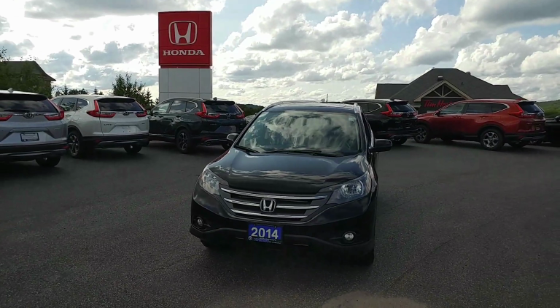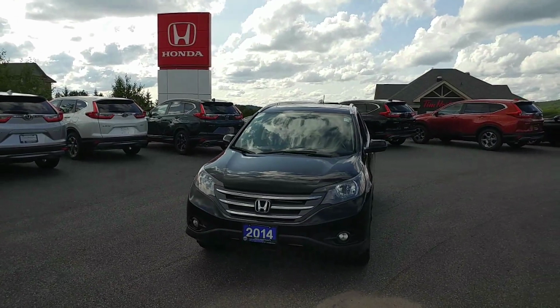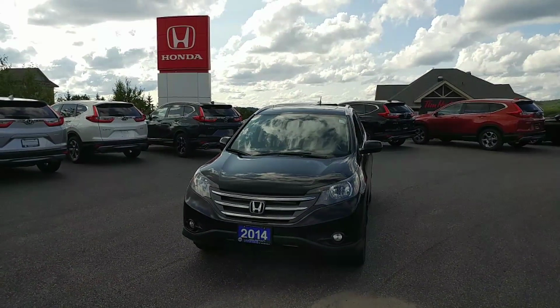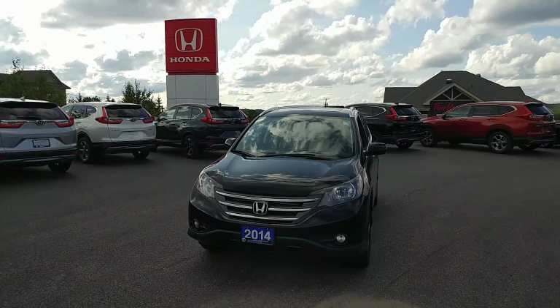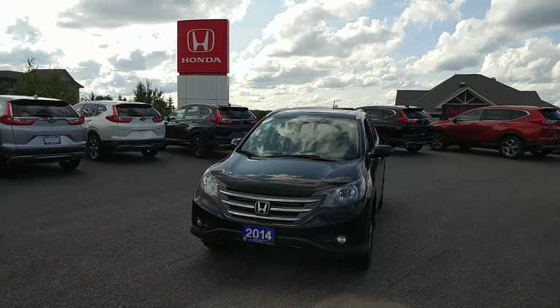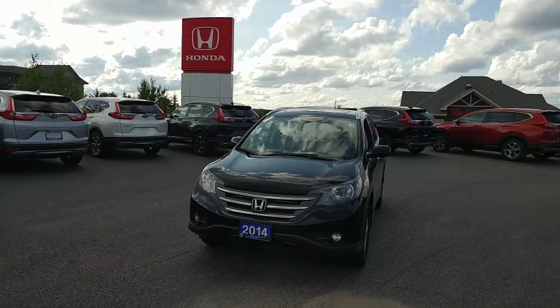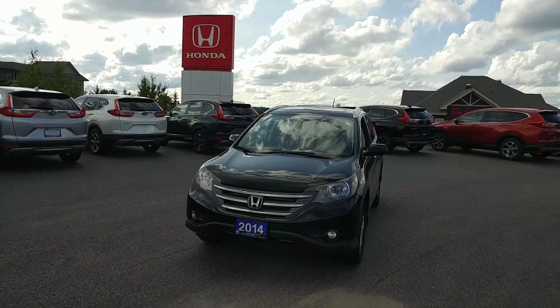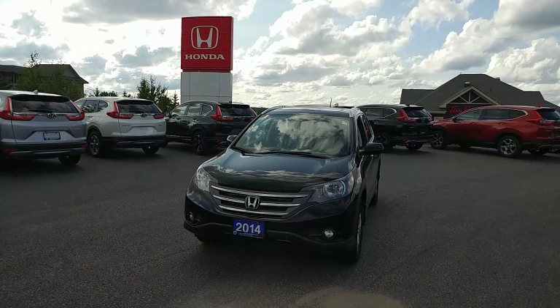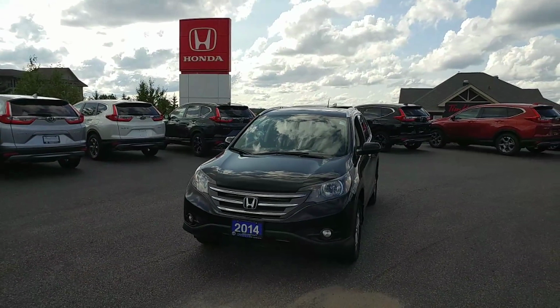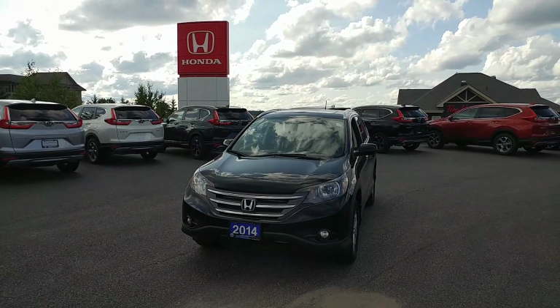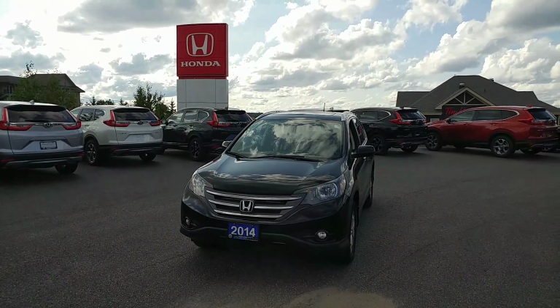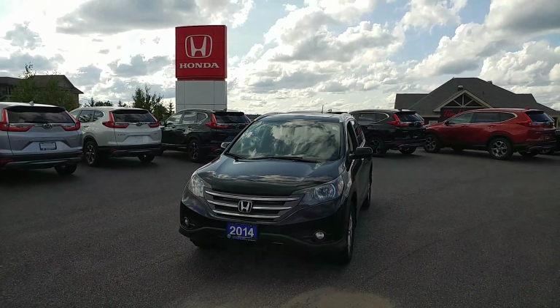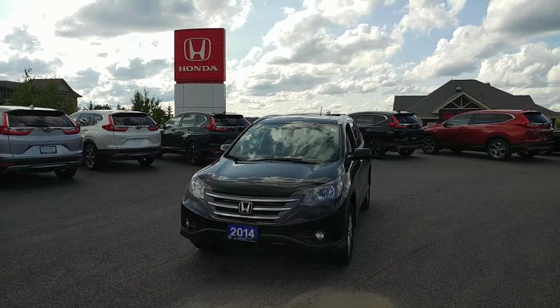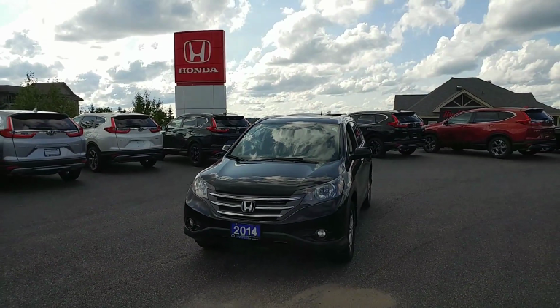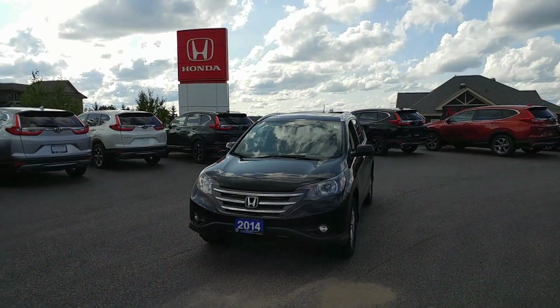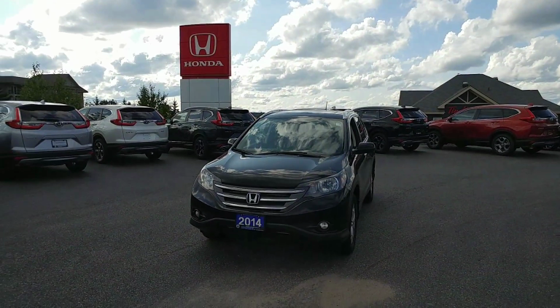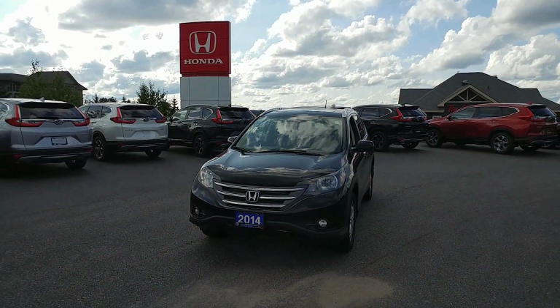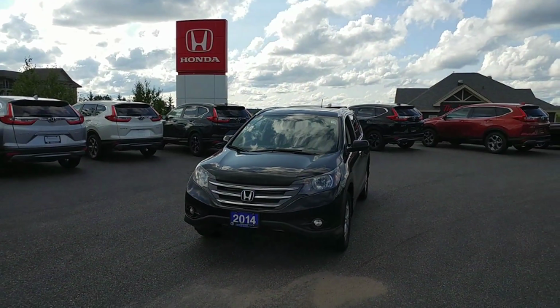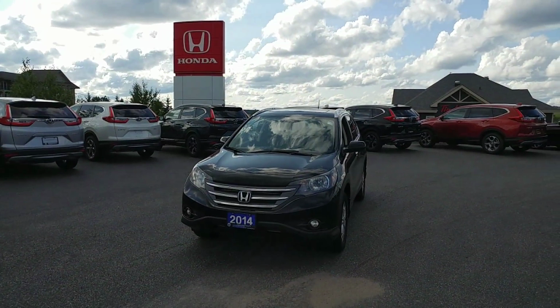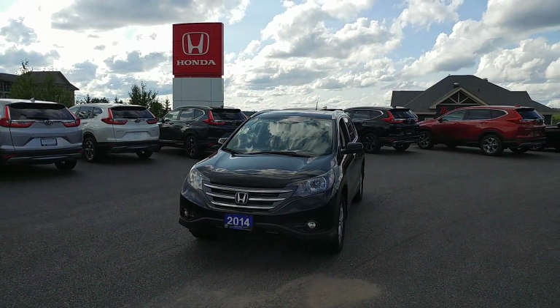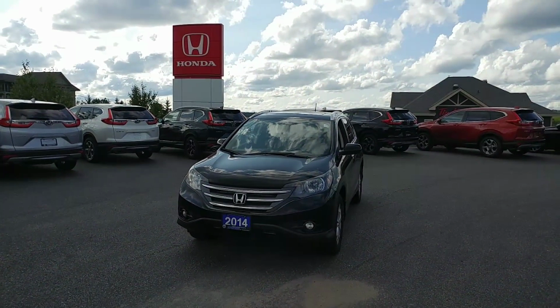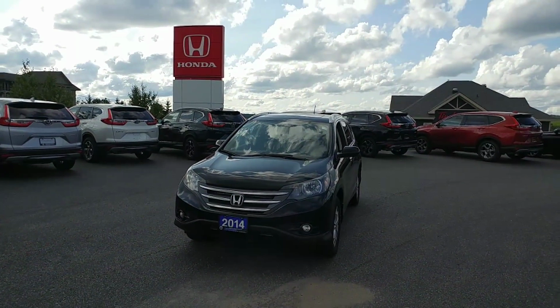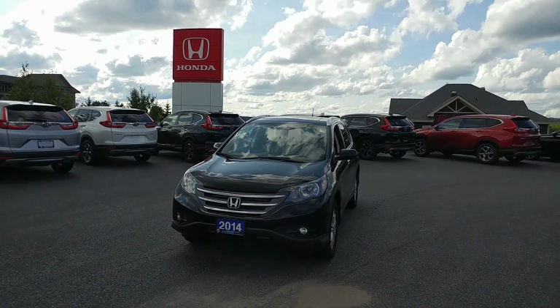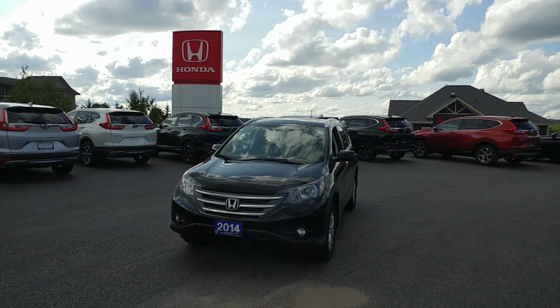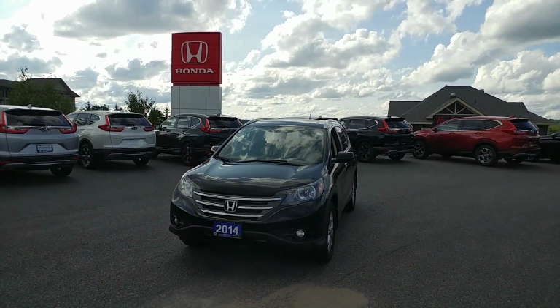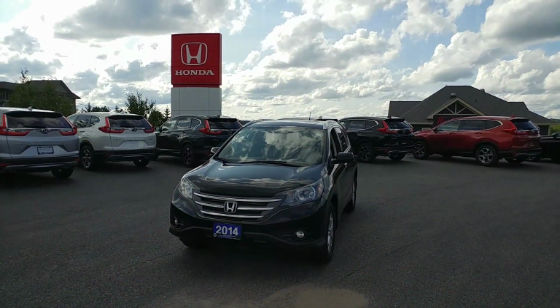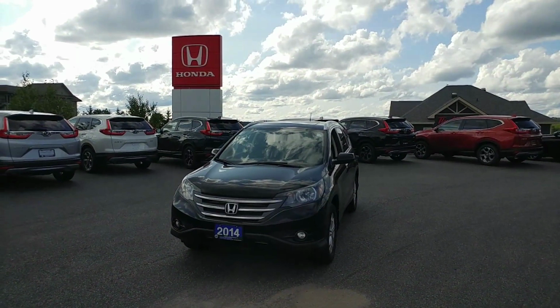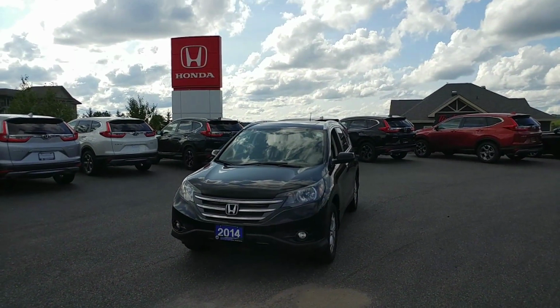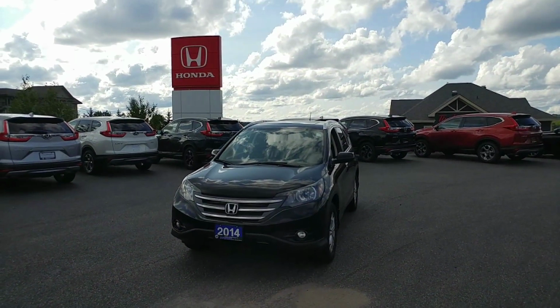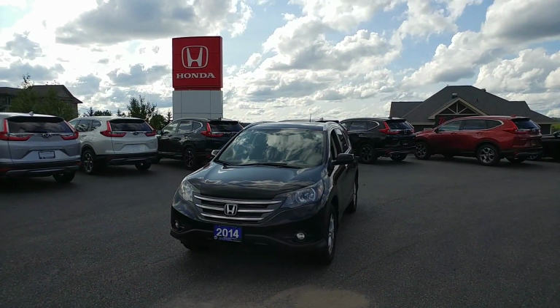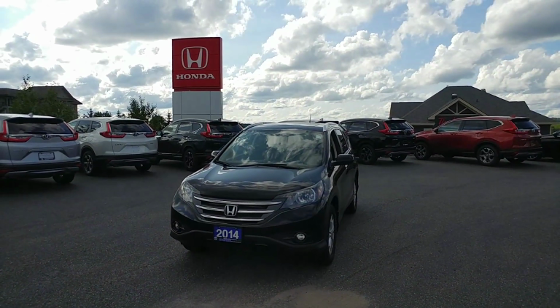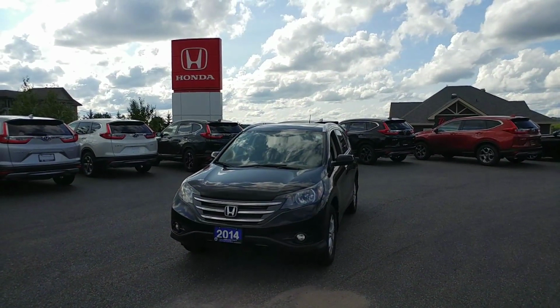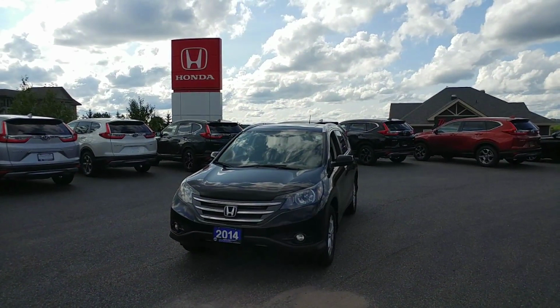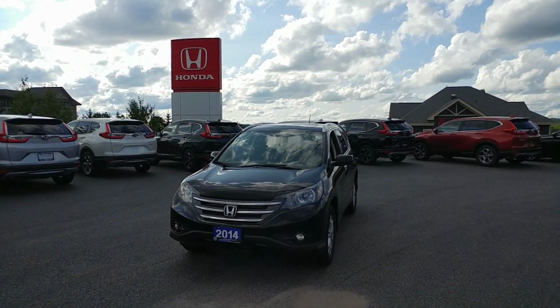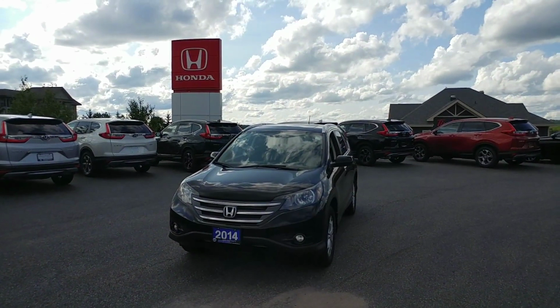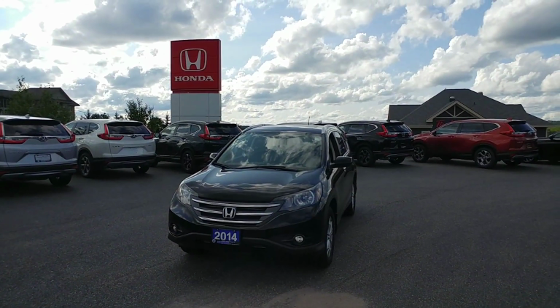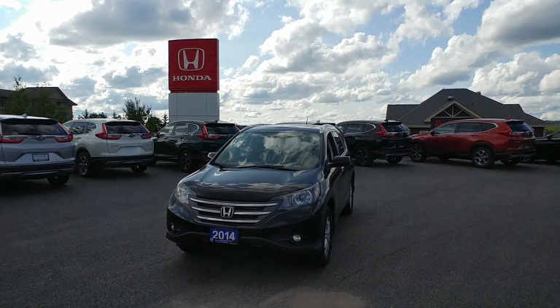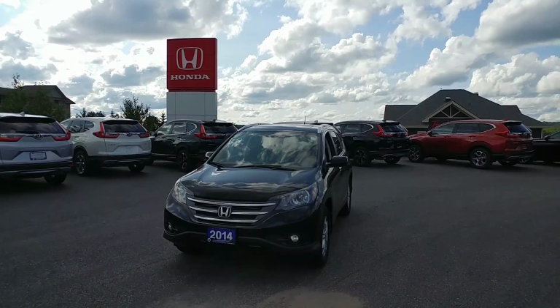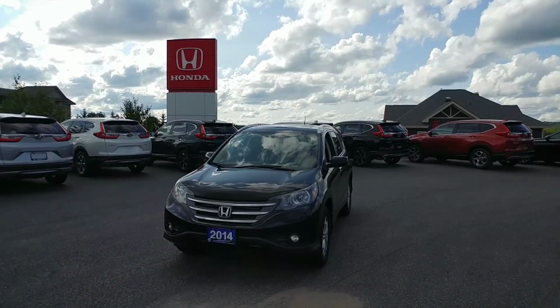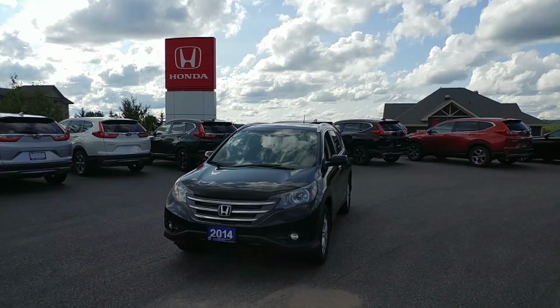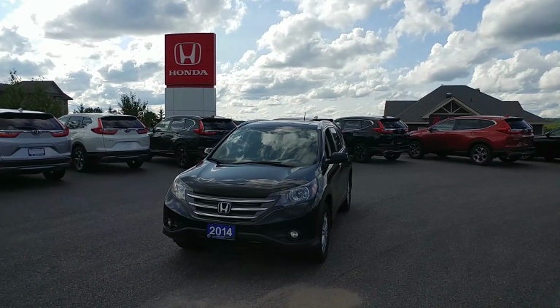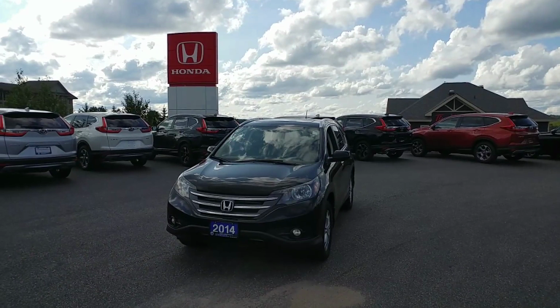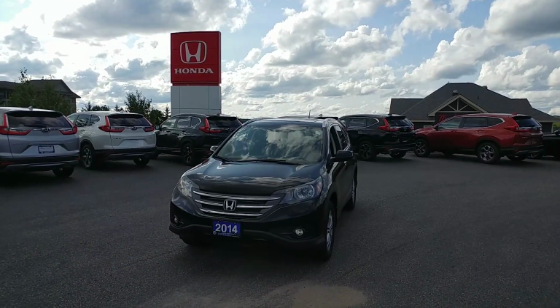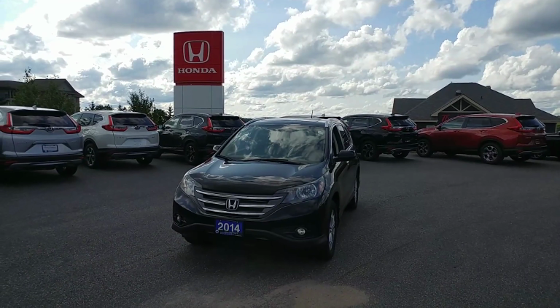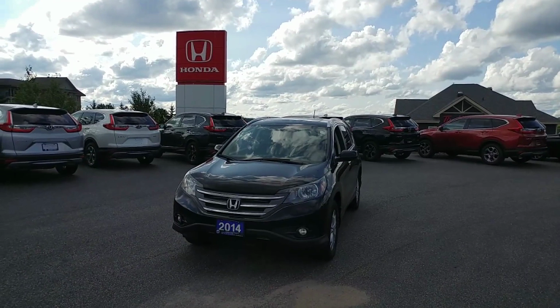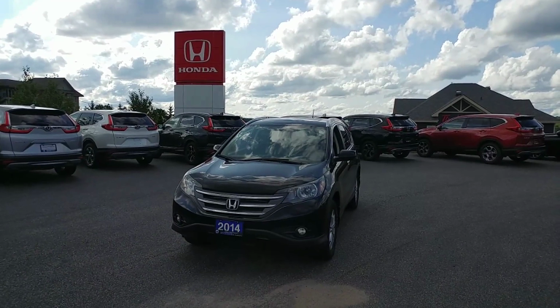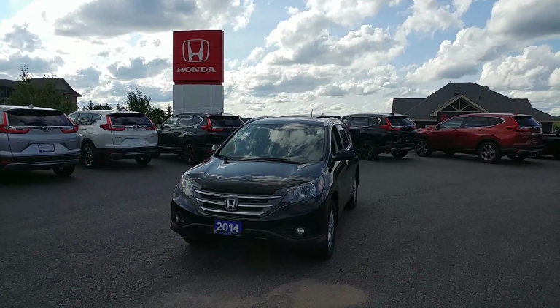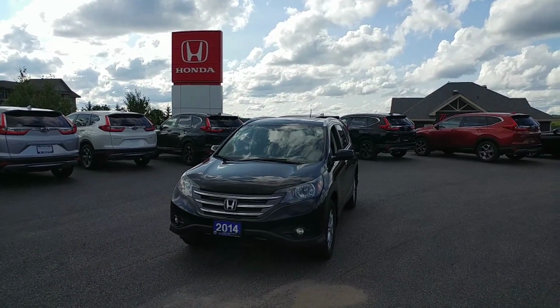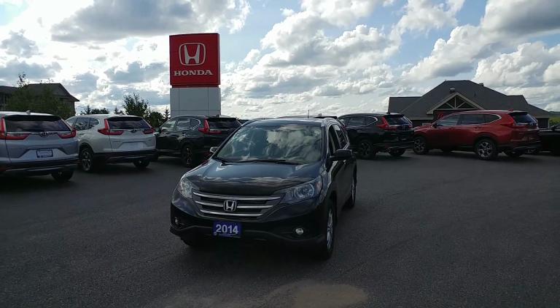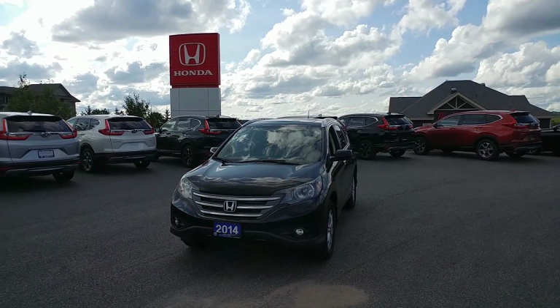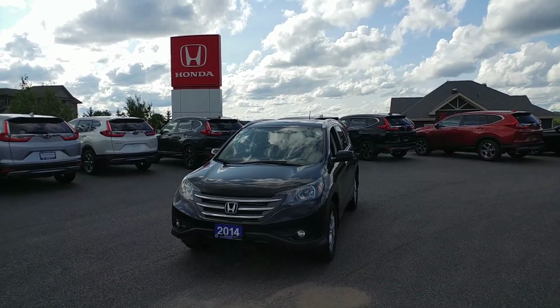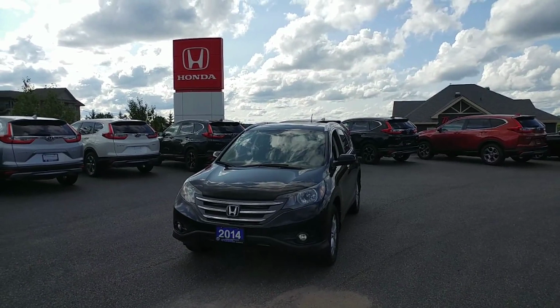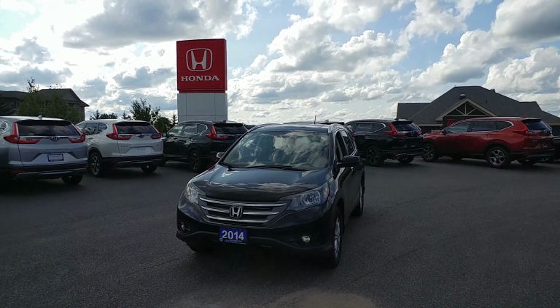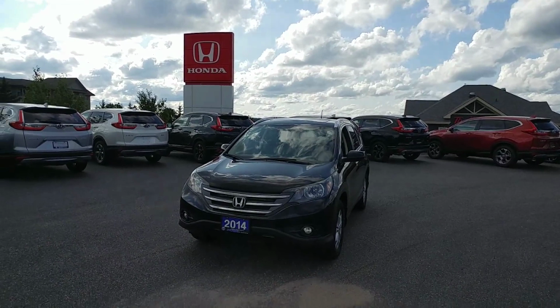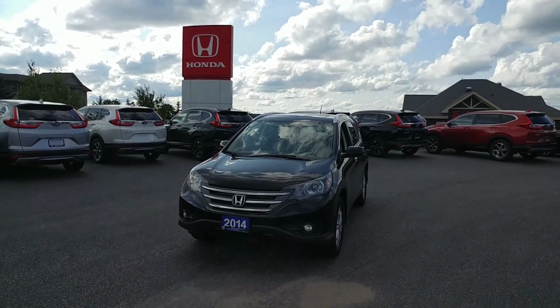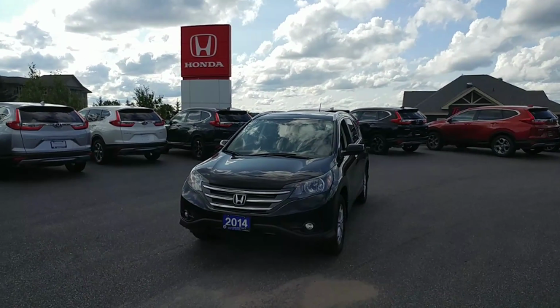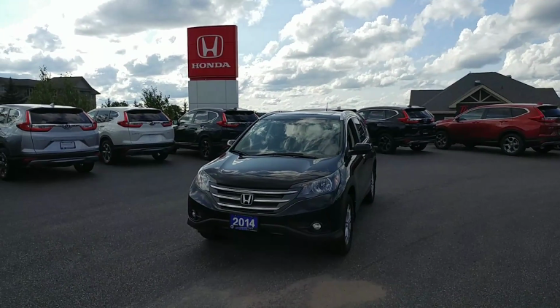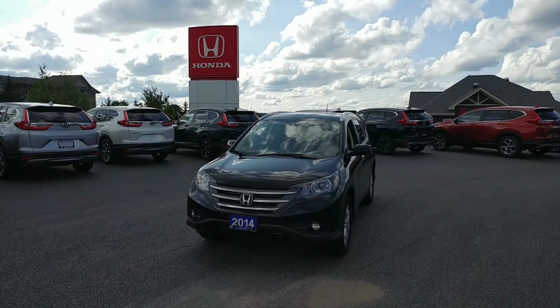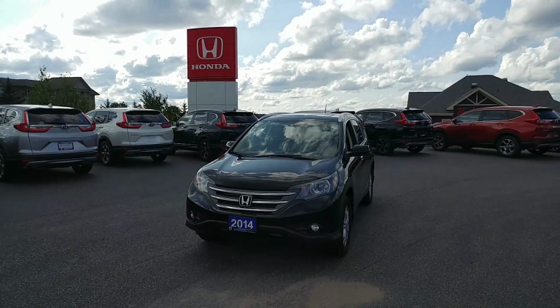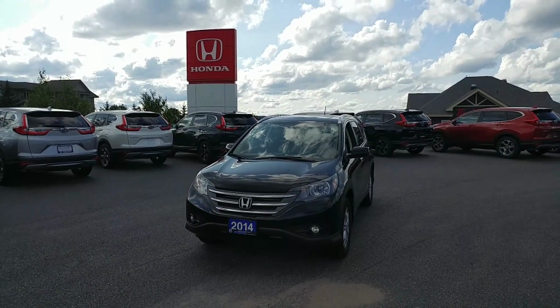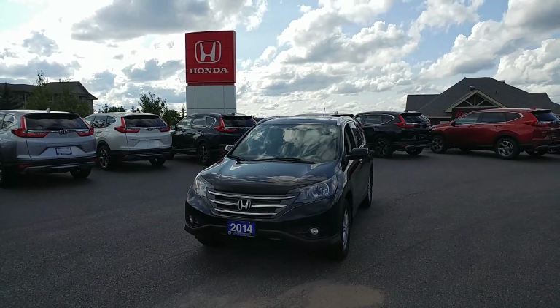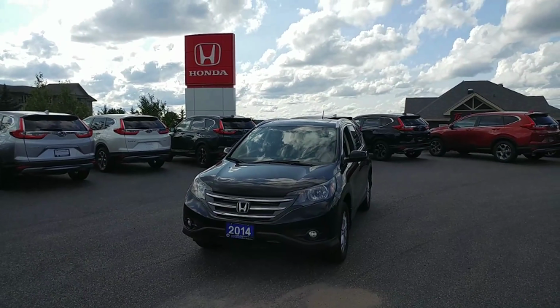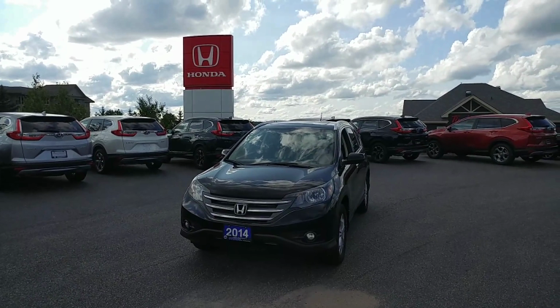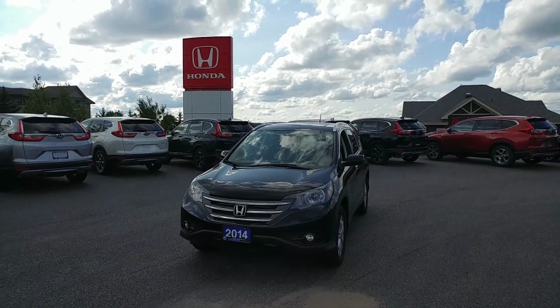If you have any questions, feel free to give me a shout. The number here is 705-789-5333, and of course you have my cell as well. Again, it's Darwin at Huntsville Honda.